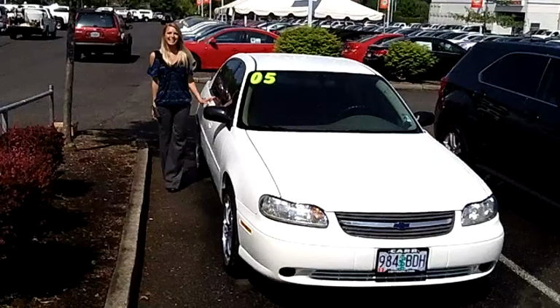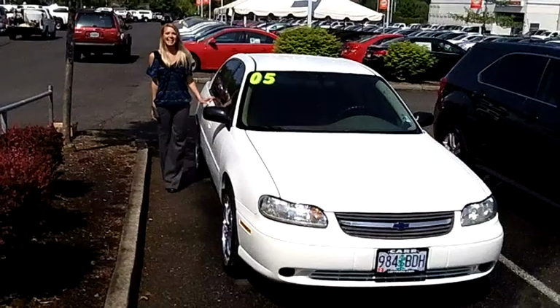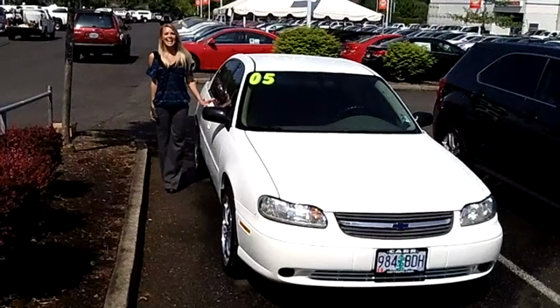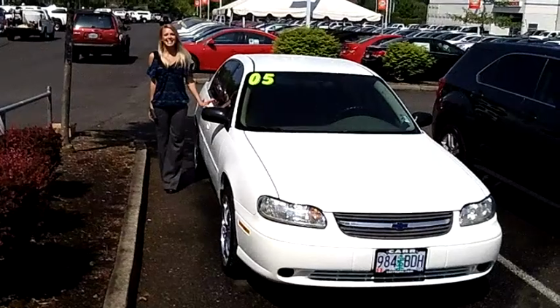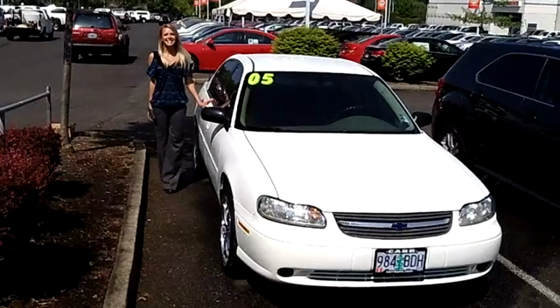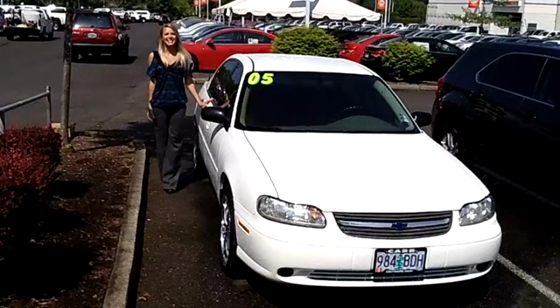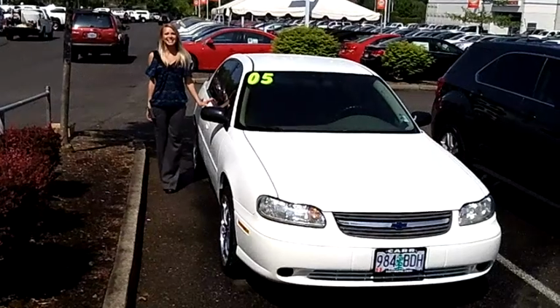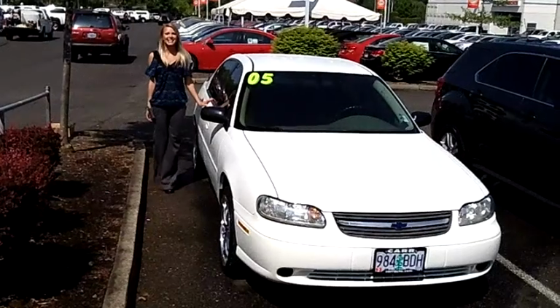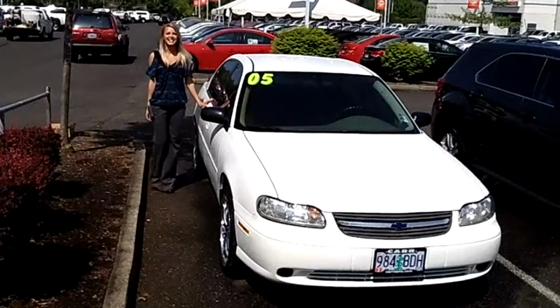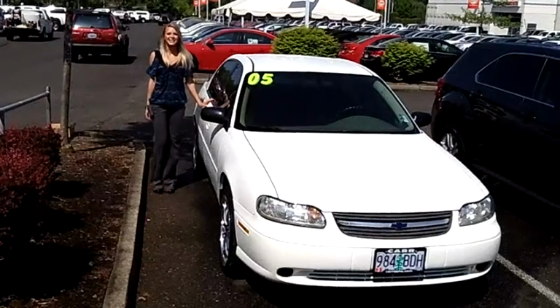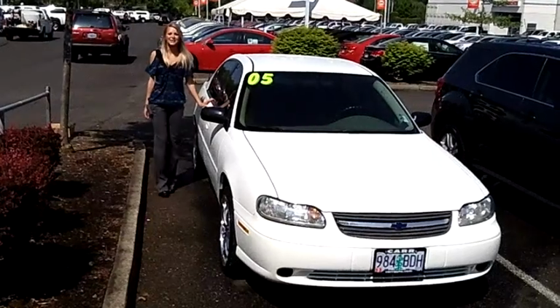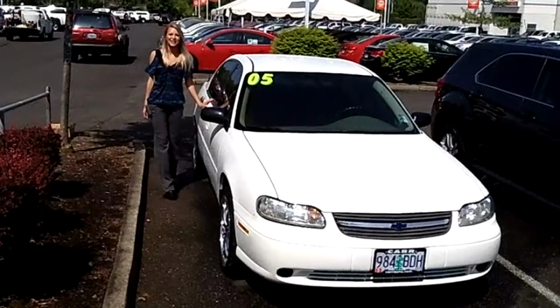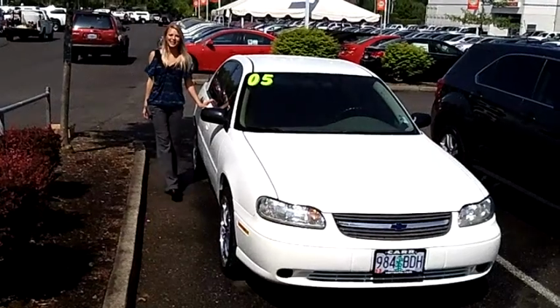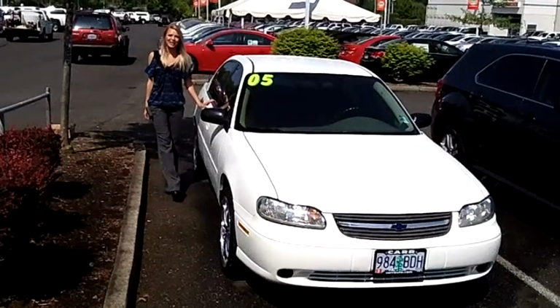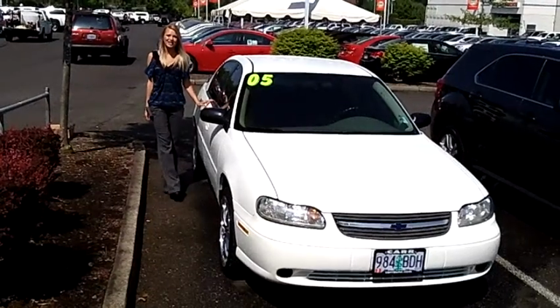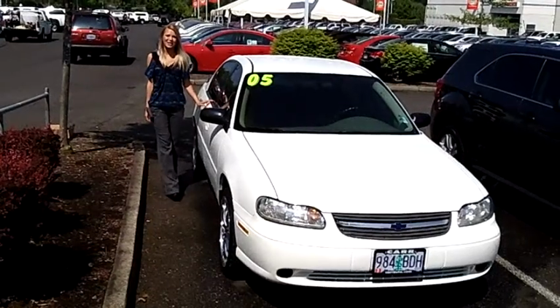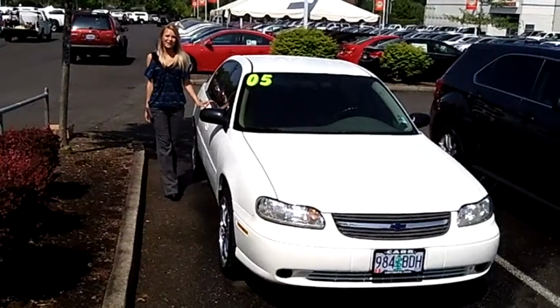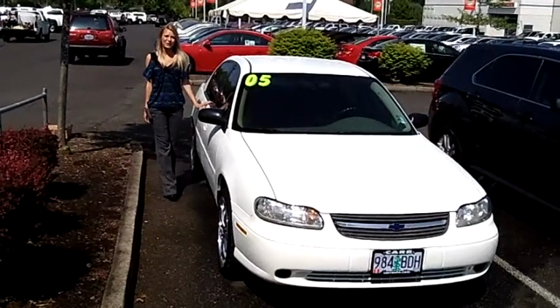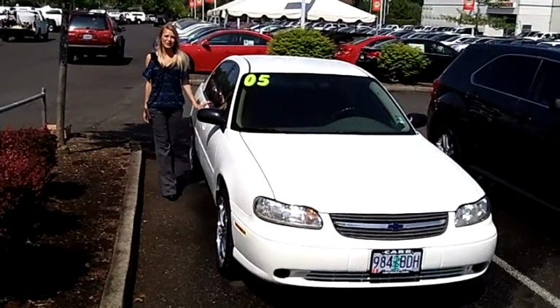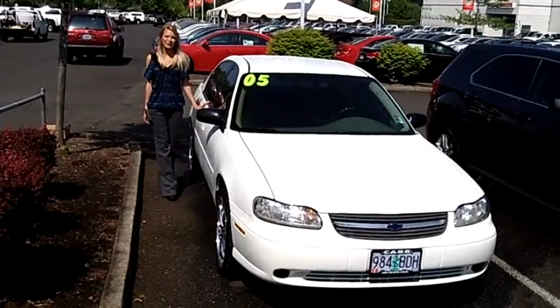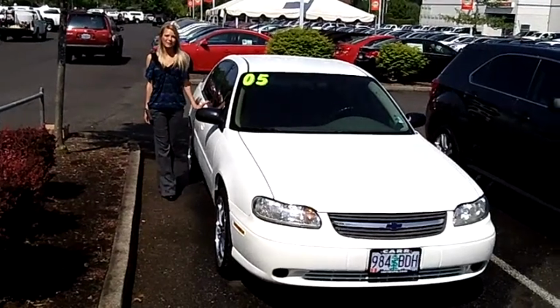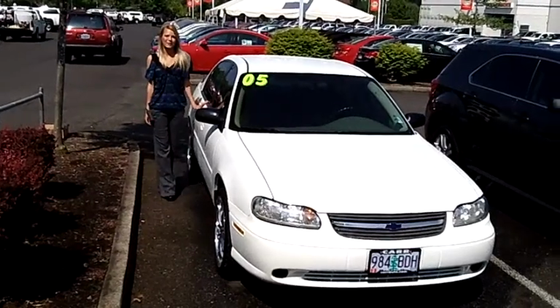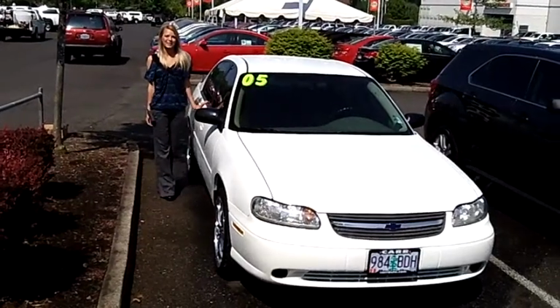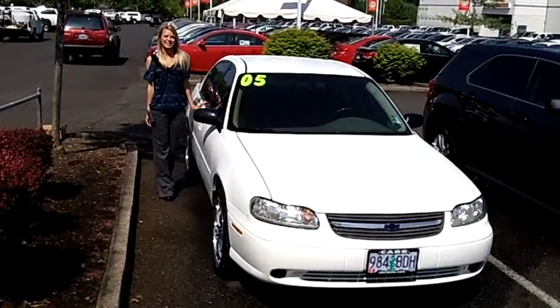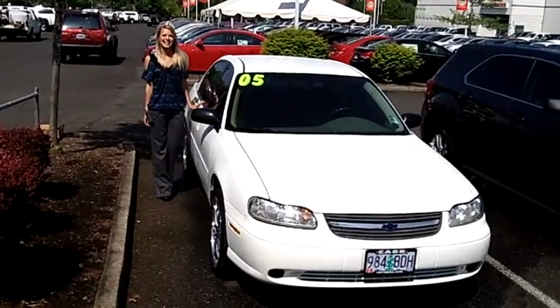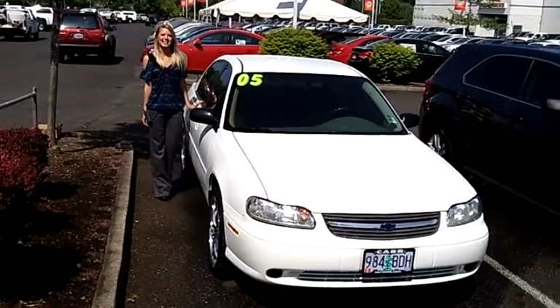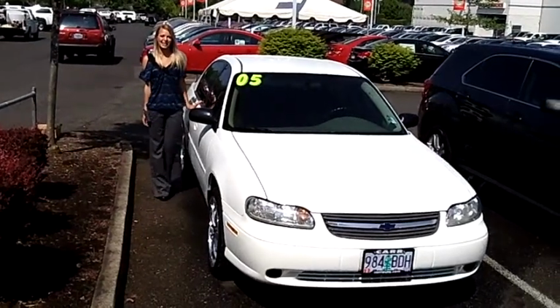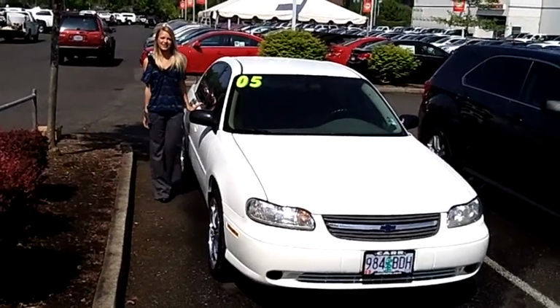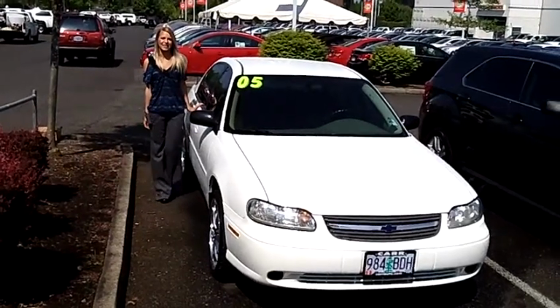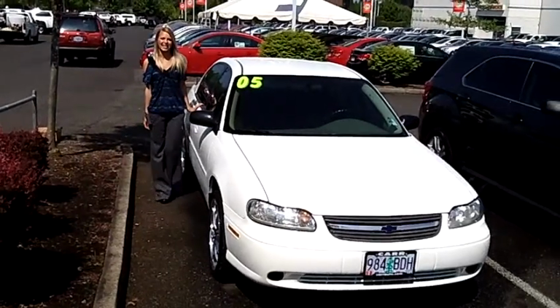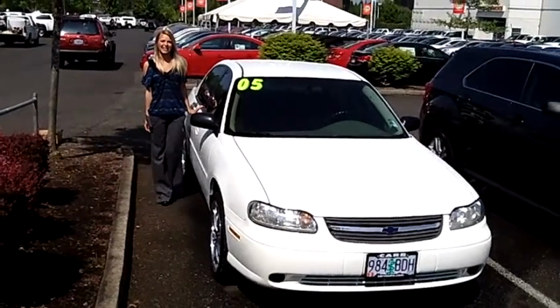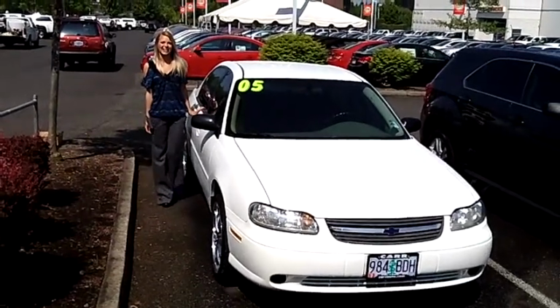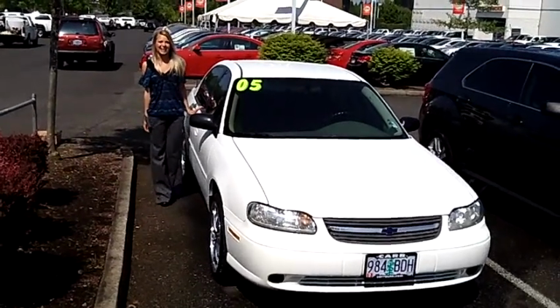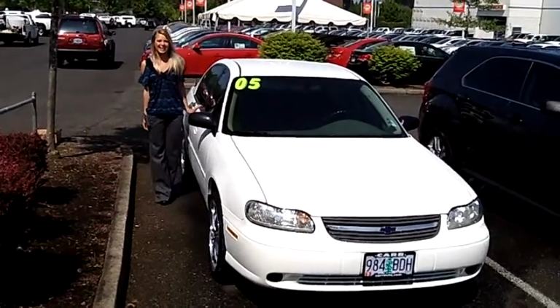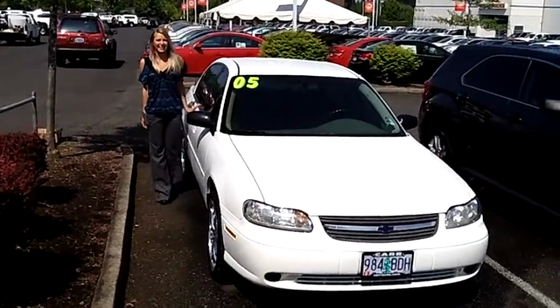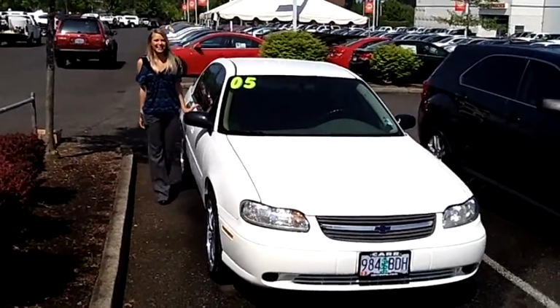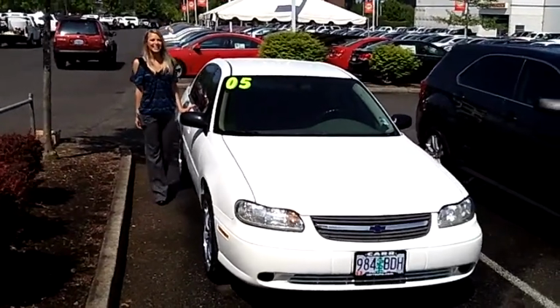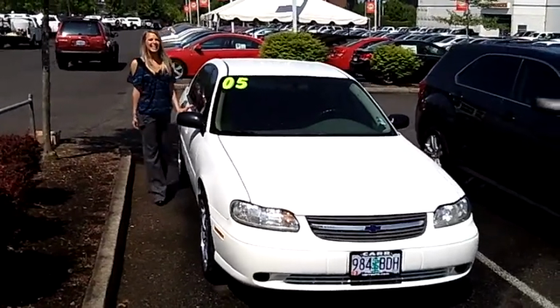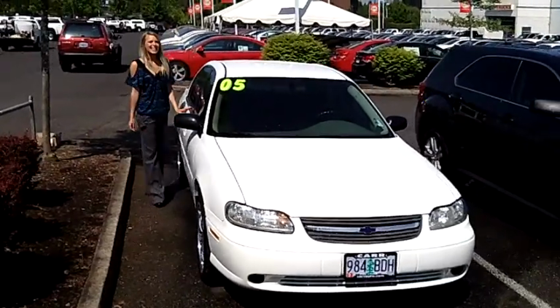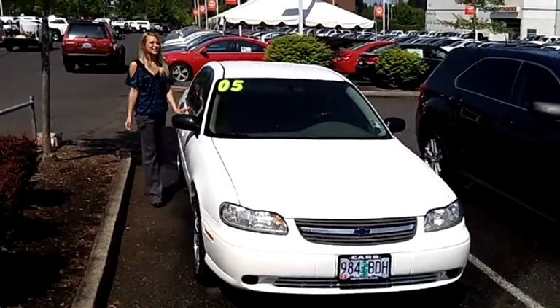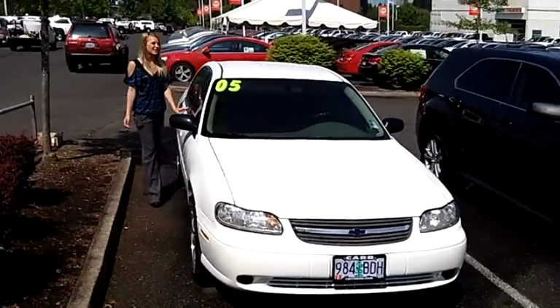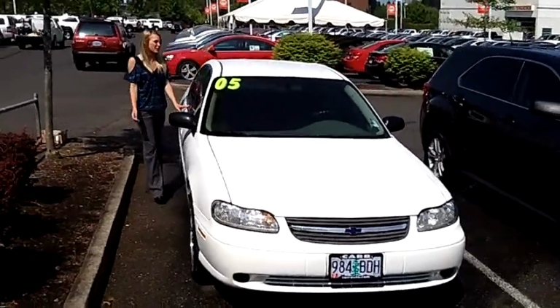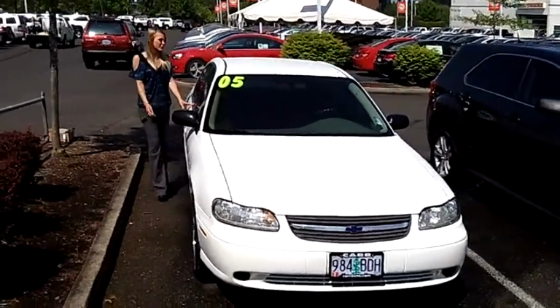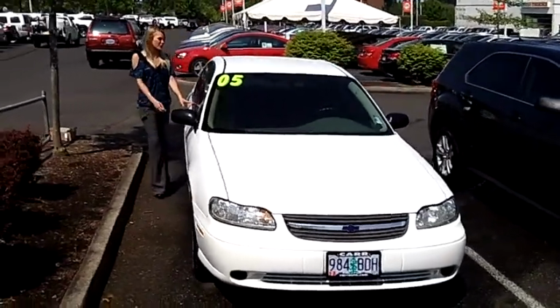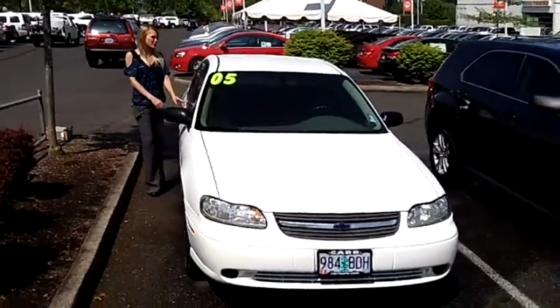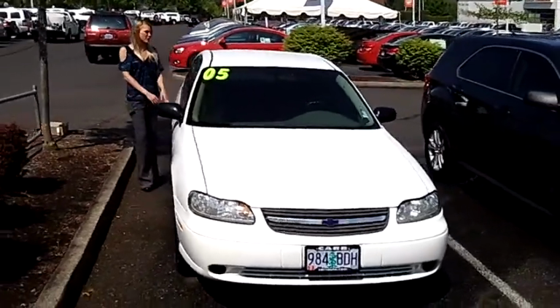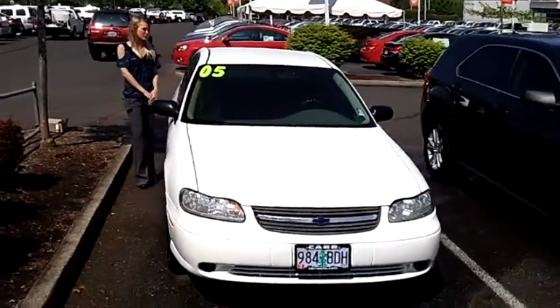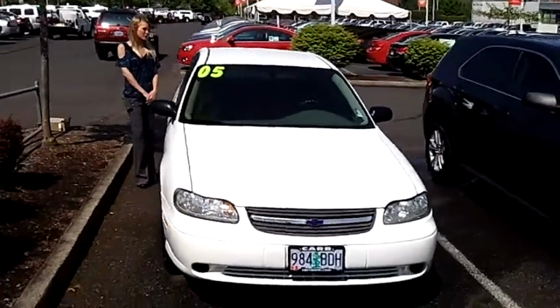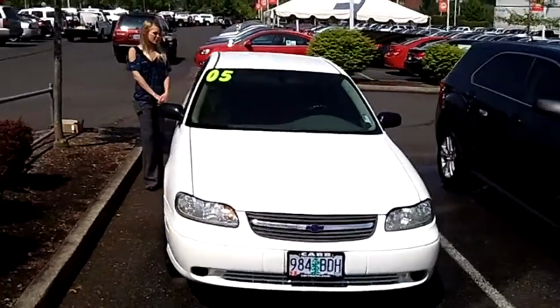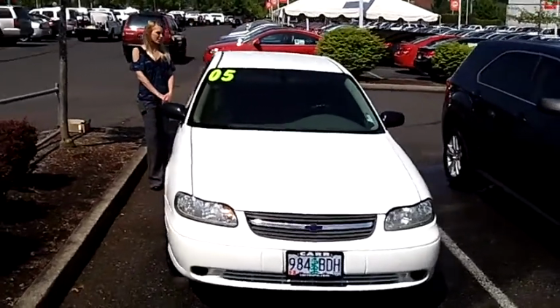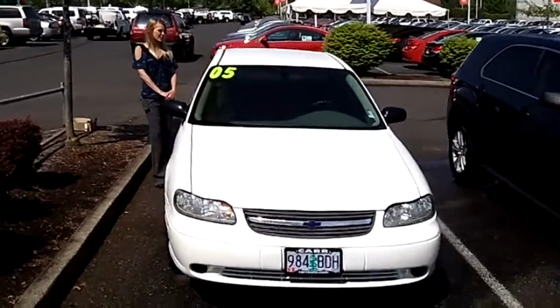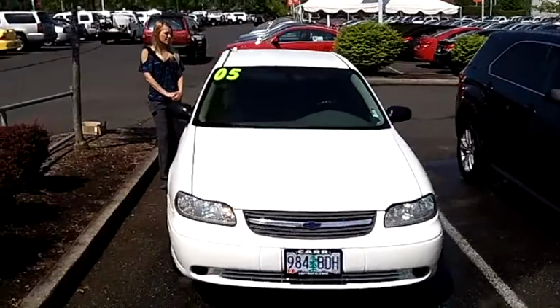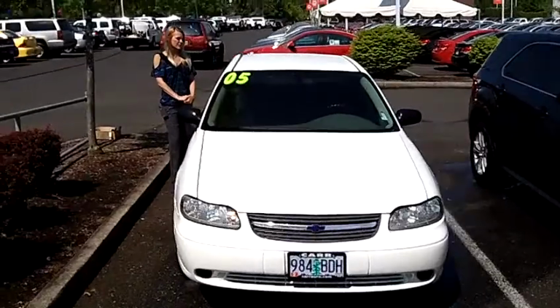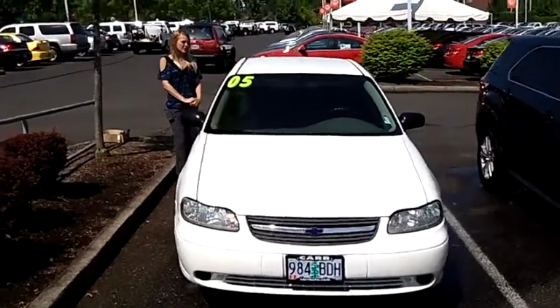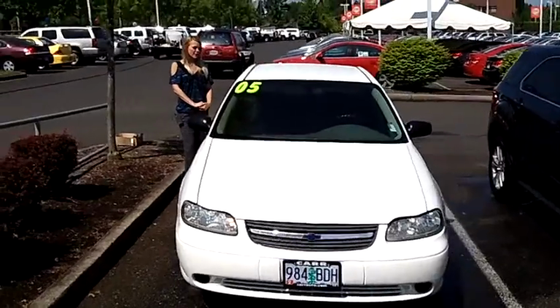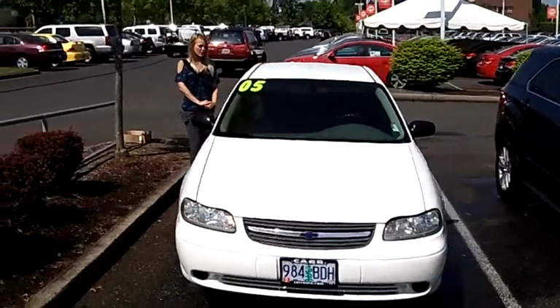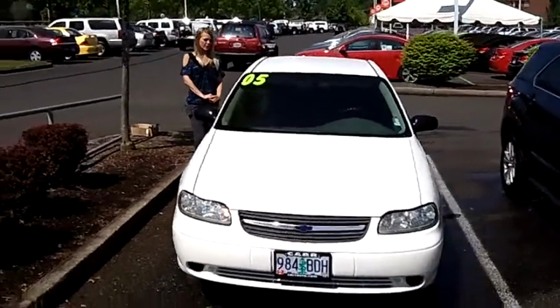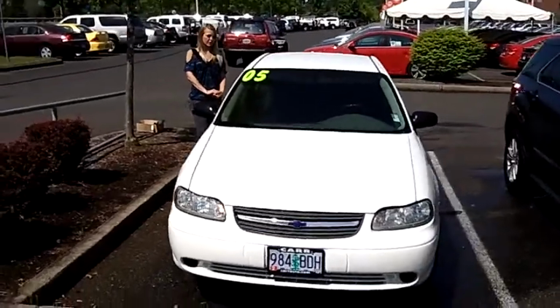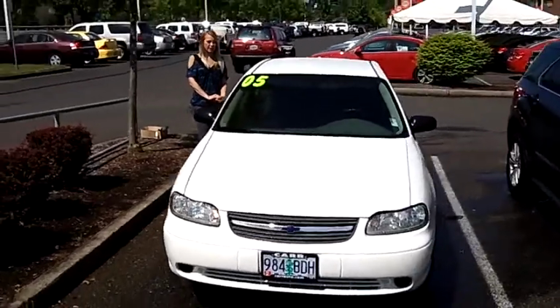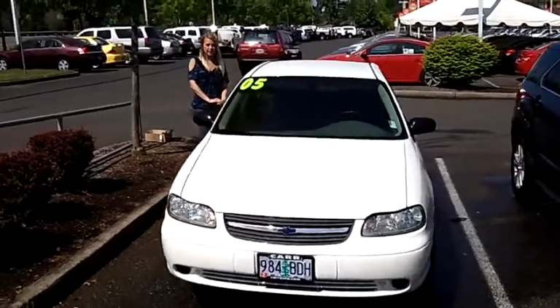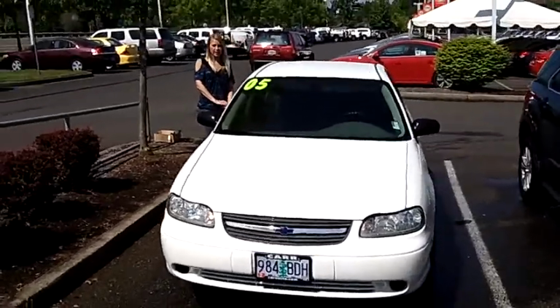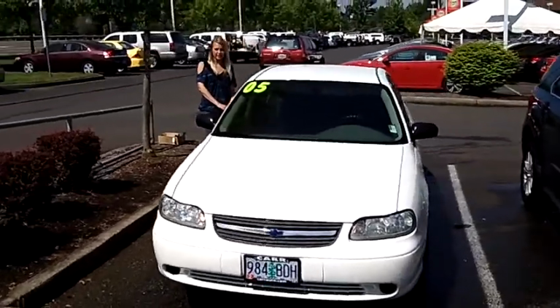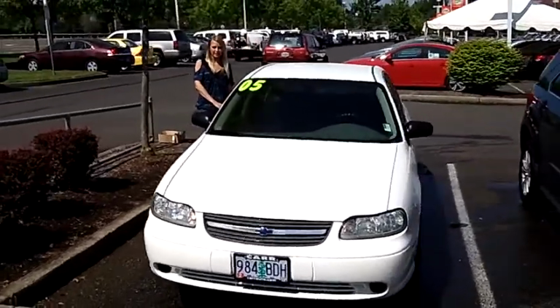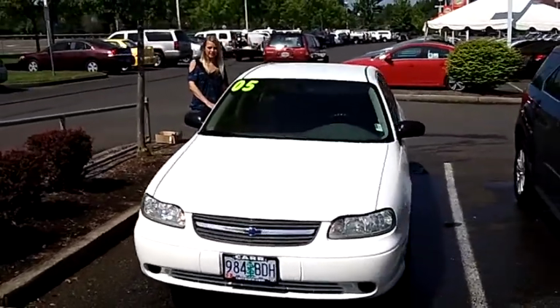Hi, this is Lacey. I'm here at CarChevryWorld in Beaverton. Thanks for clicking on that link. This is your virtual tour of the 2005 Chevrolet Classic.